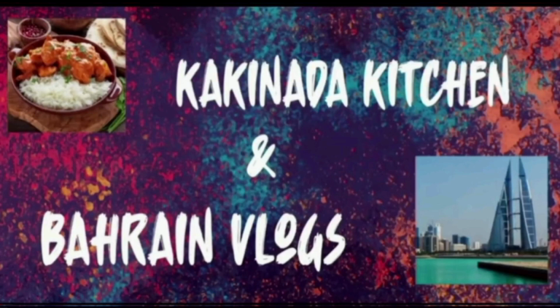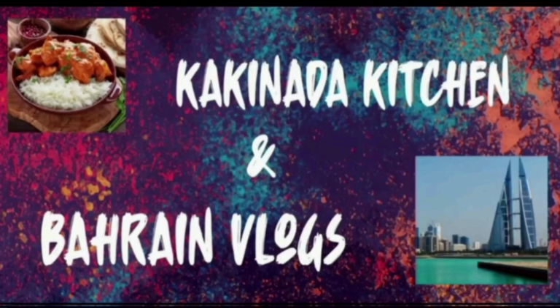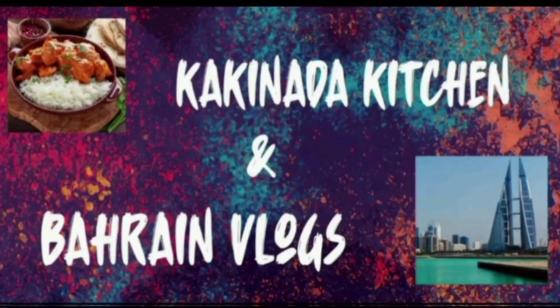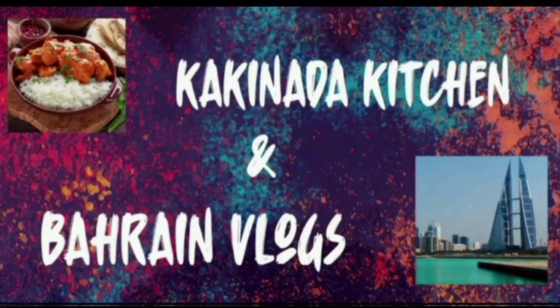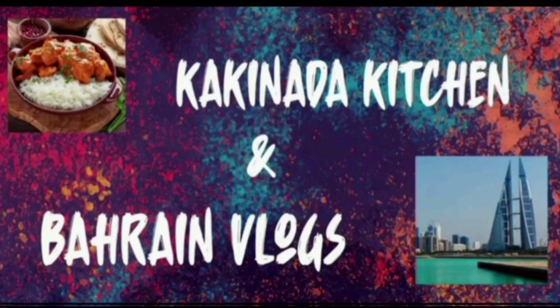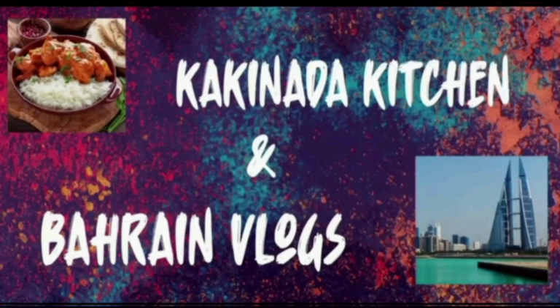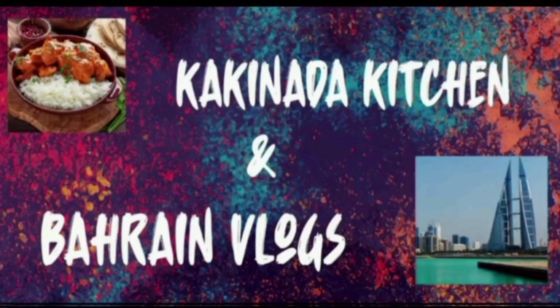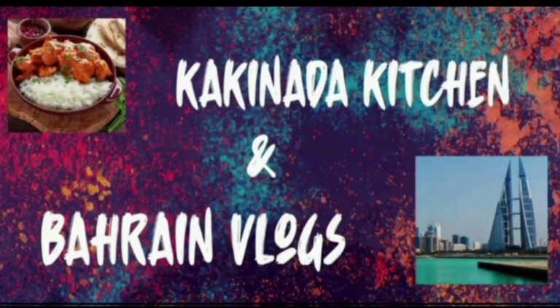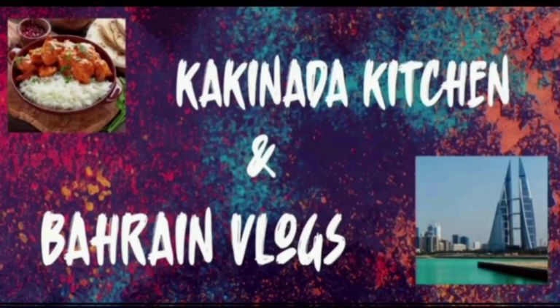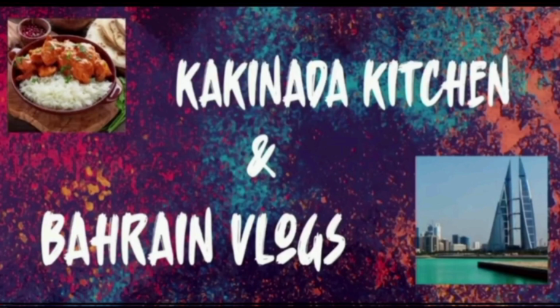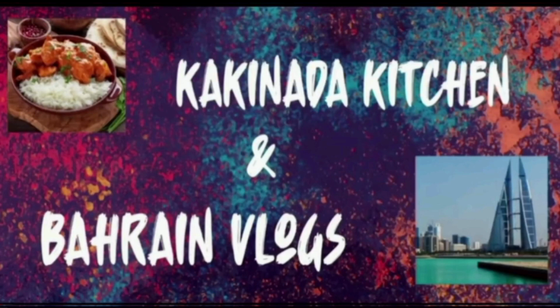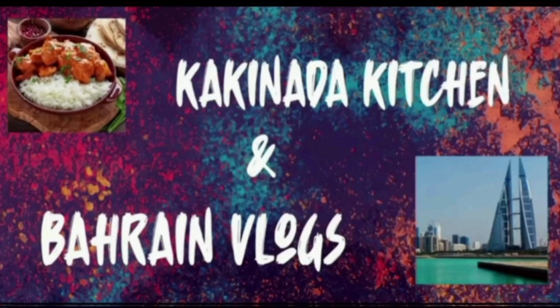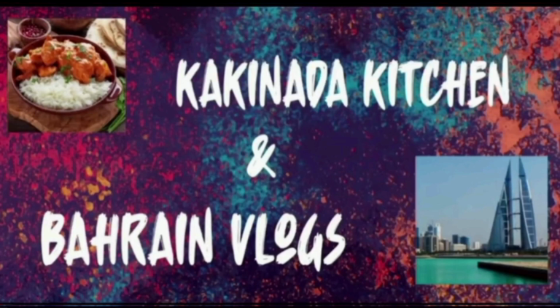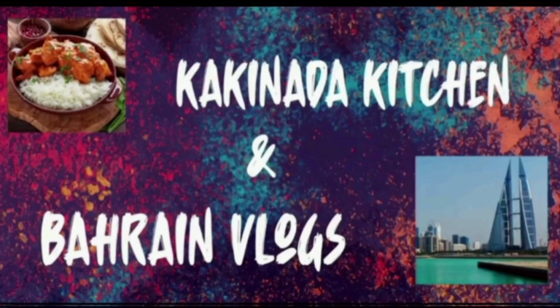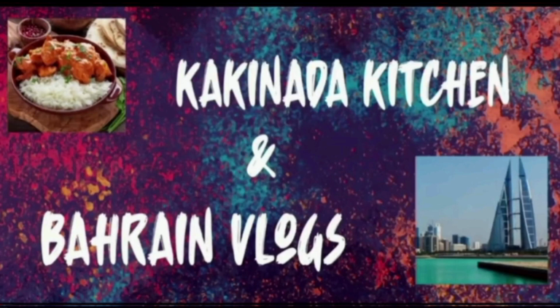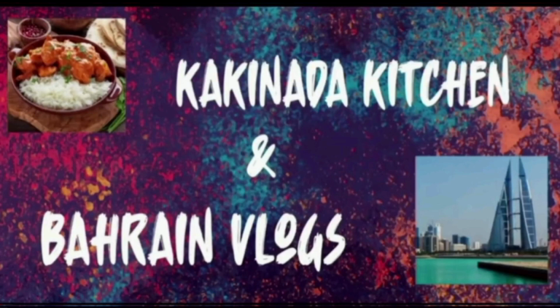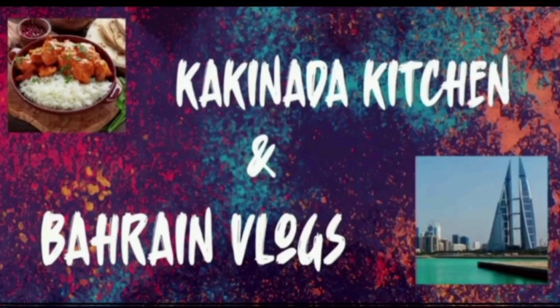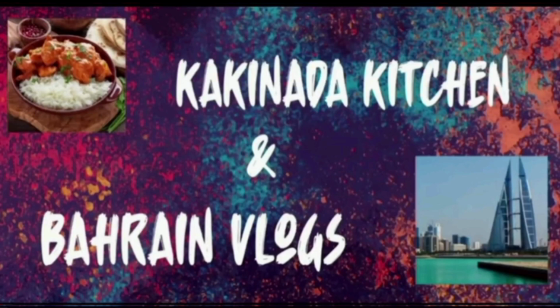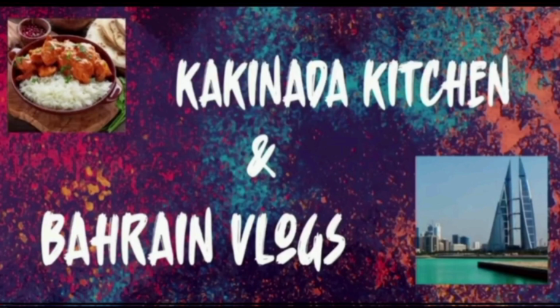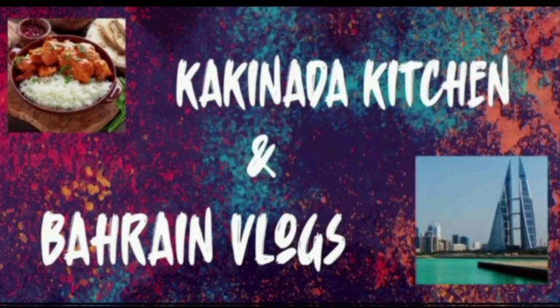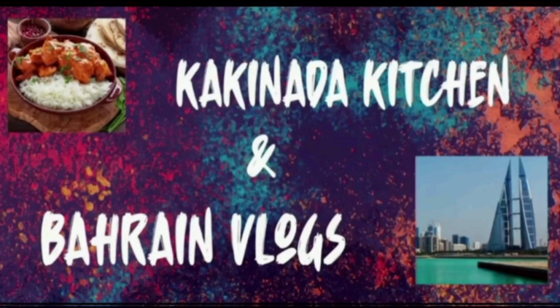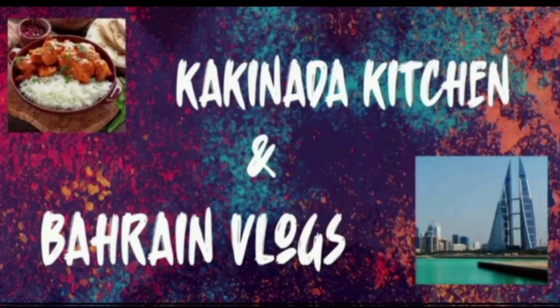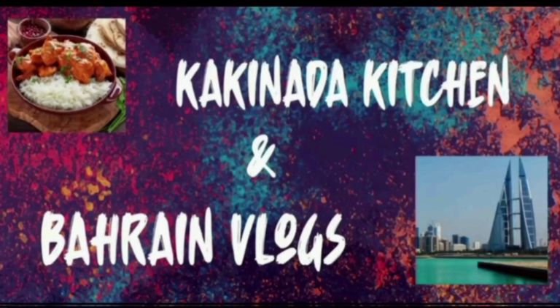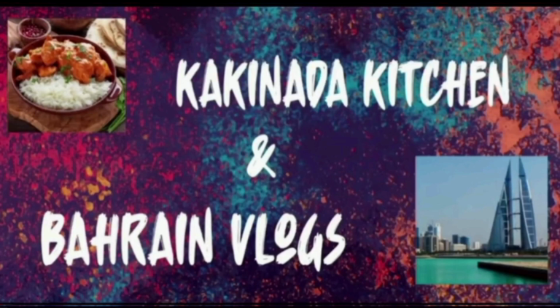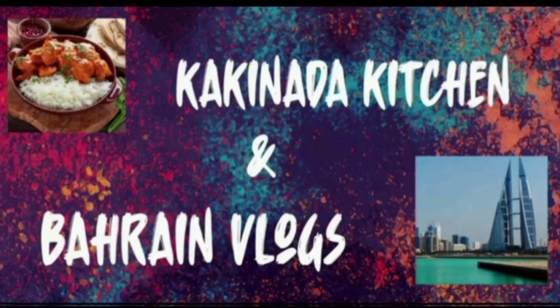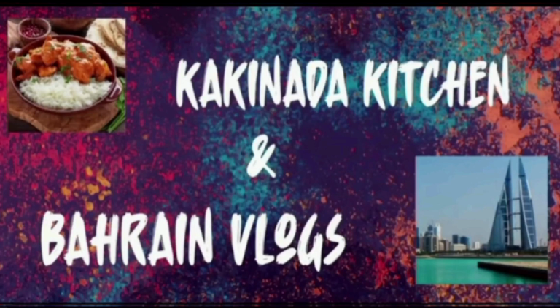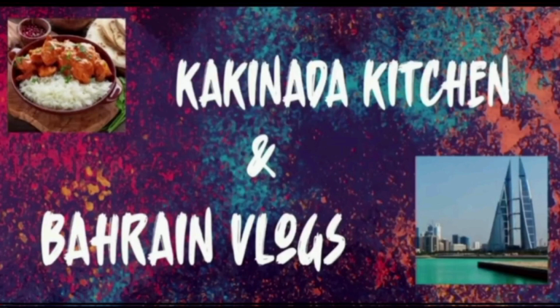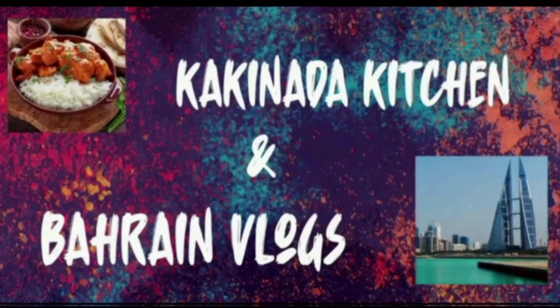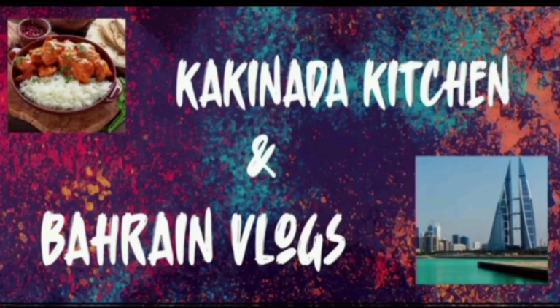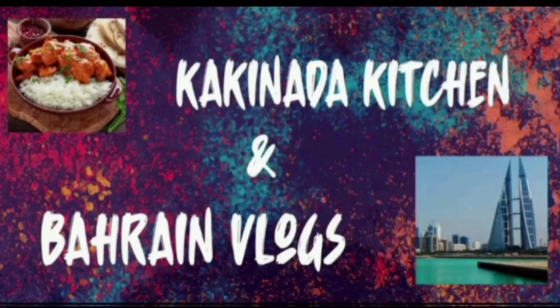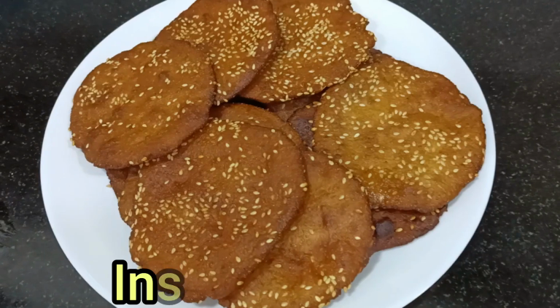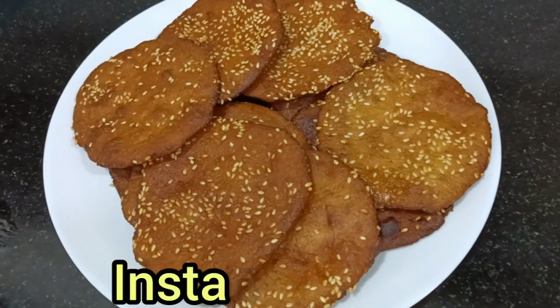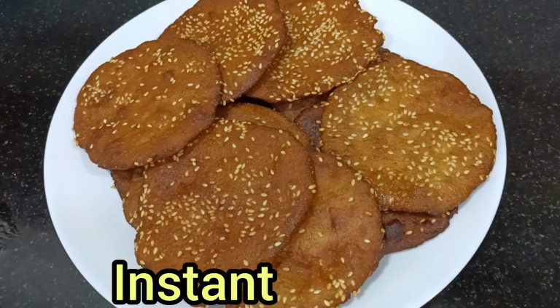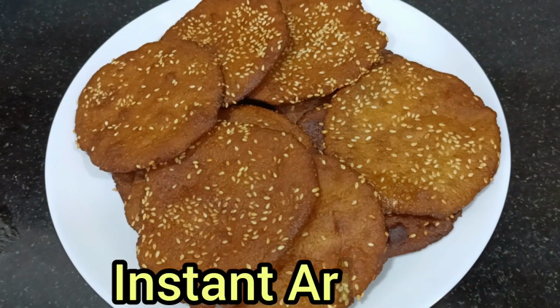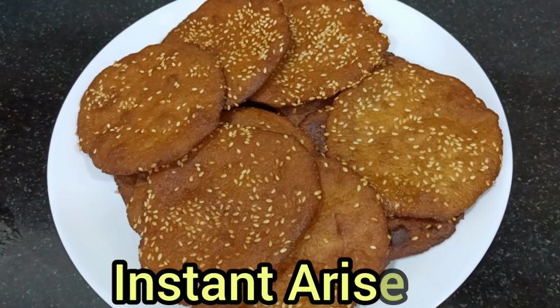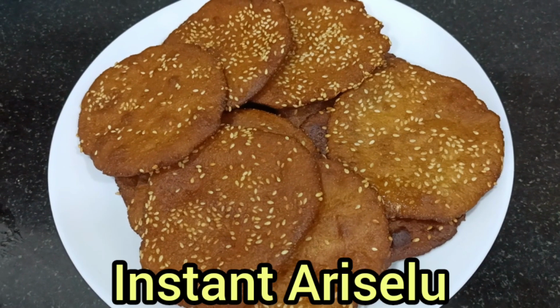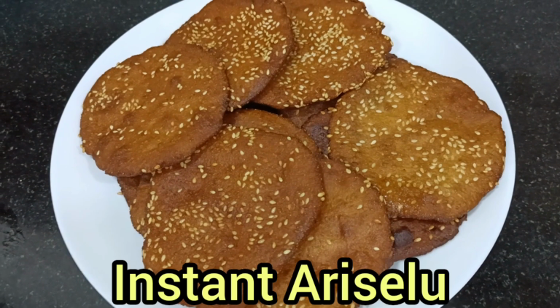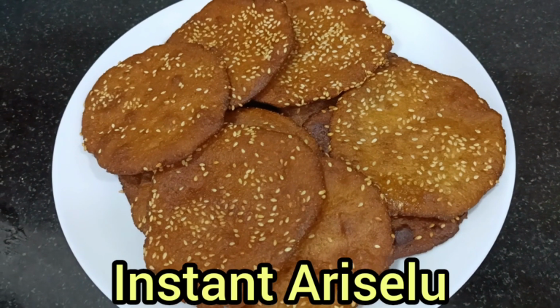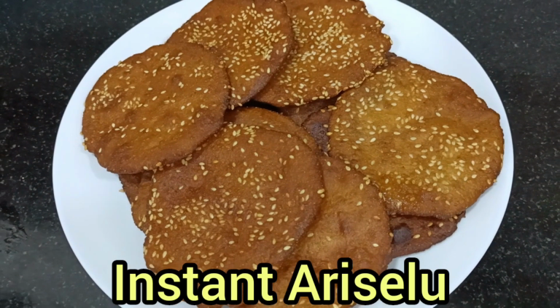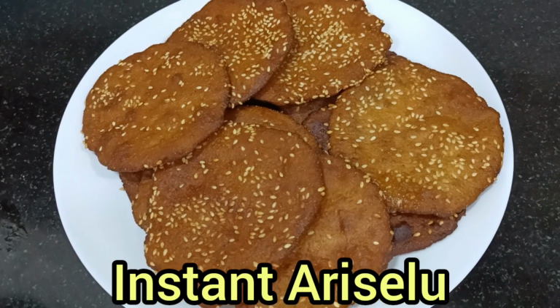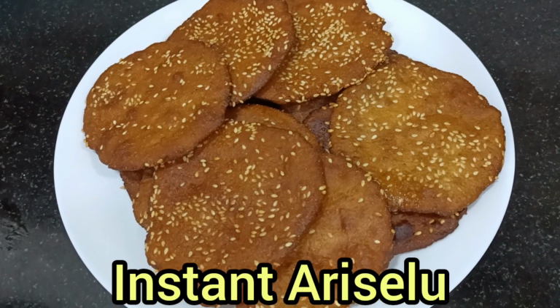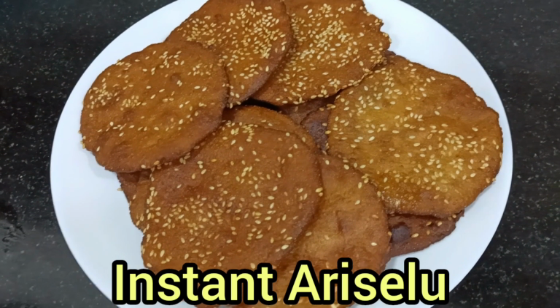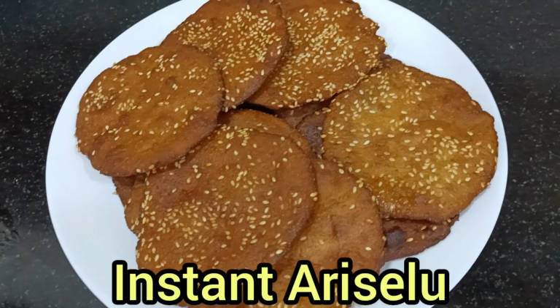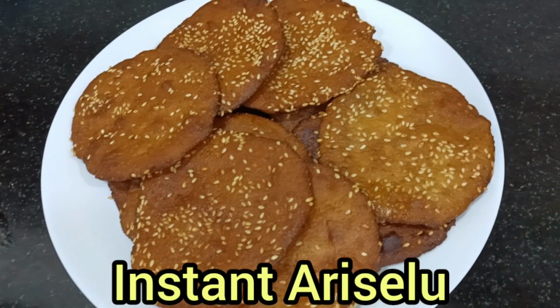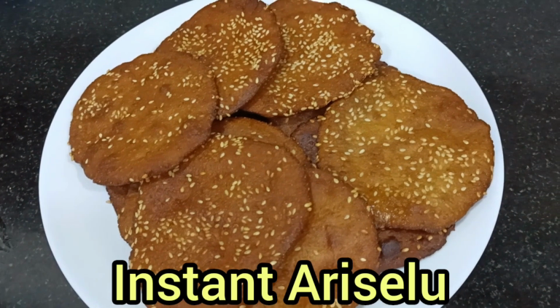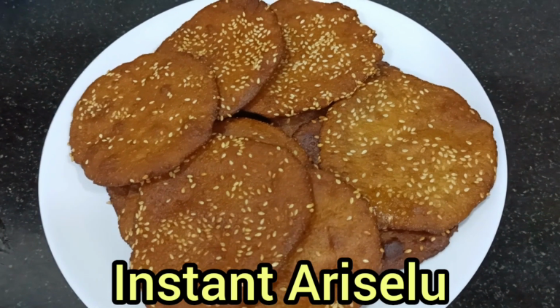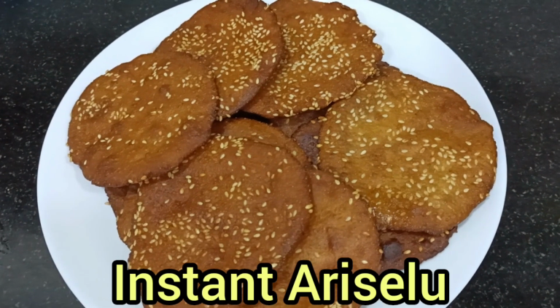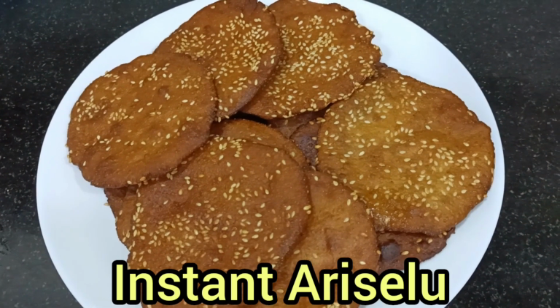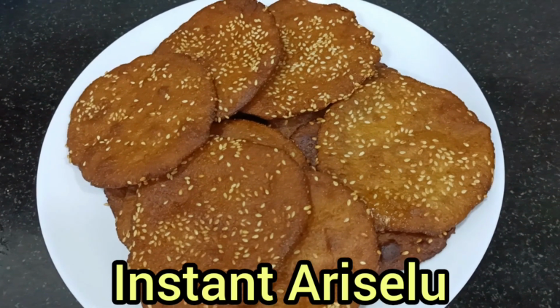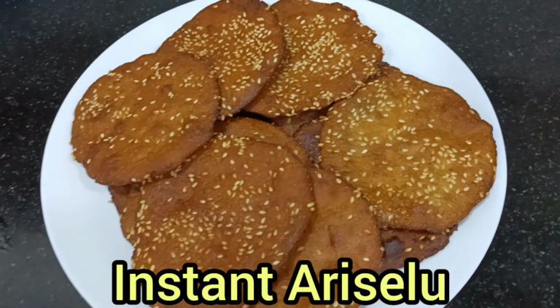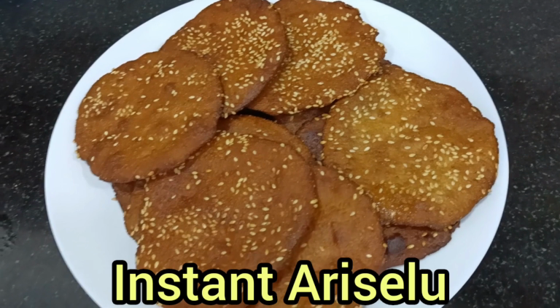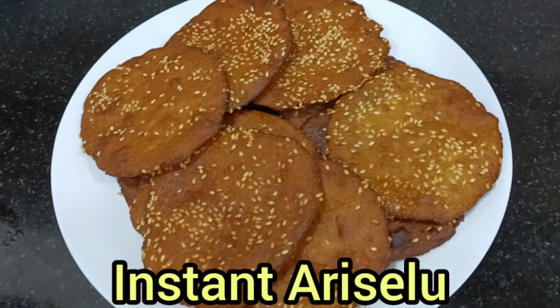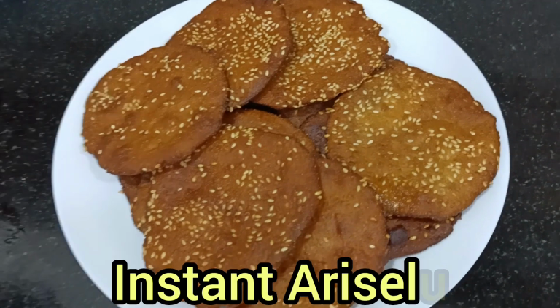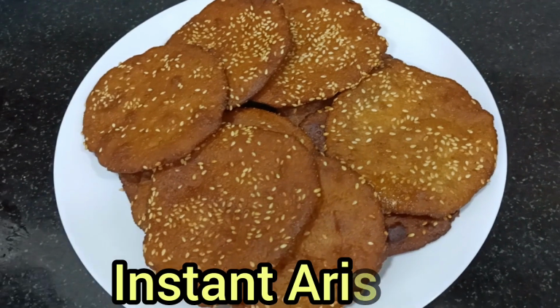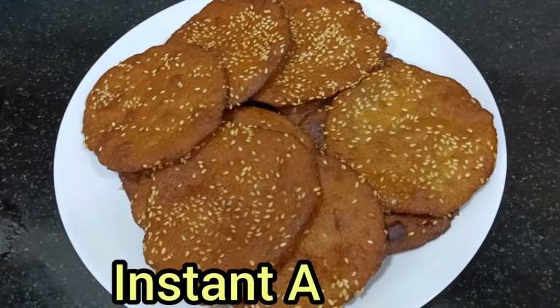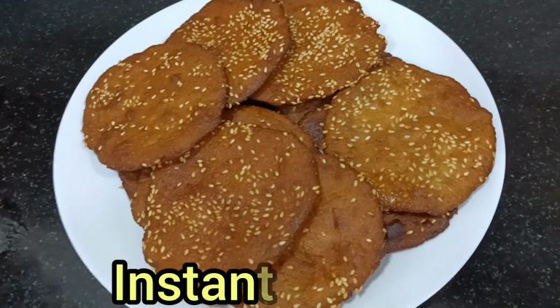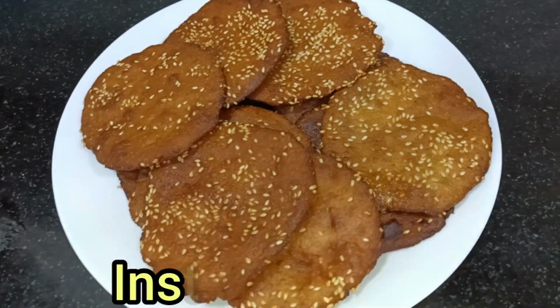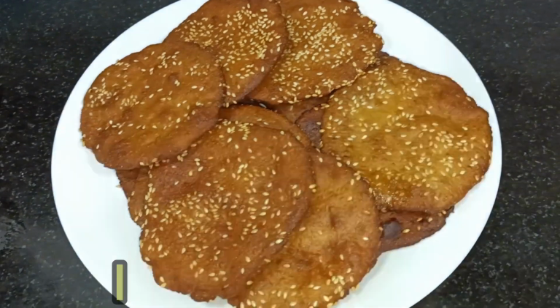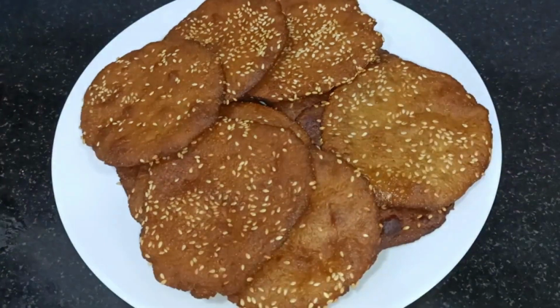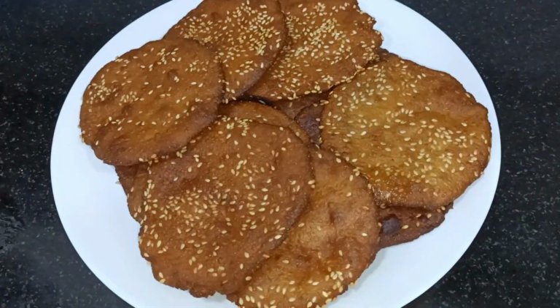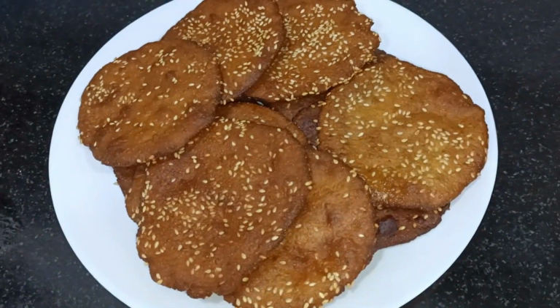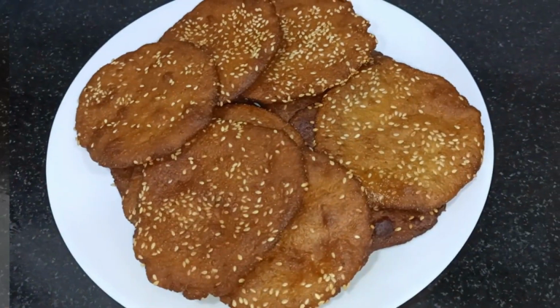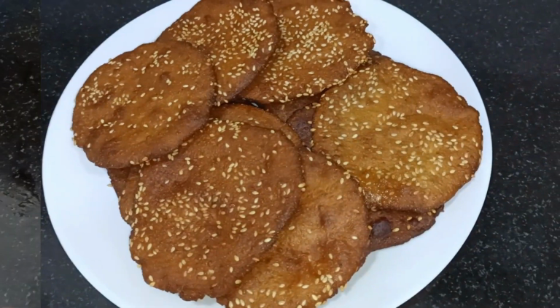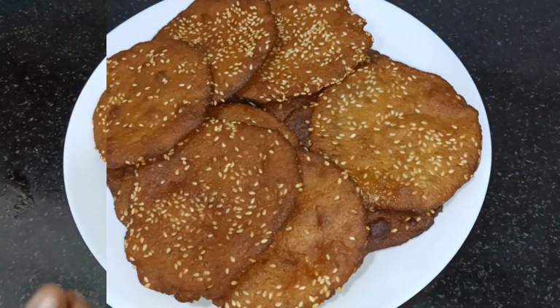Hi, welcome back to our channel, Kaki. First, Sankranti Subha Kangshal.